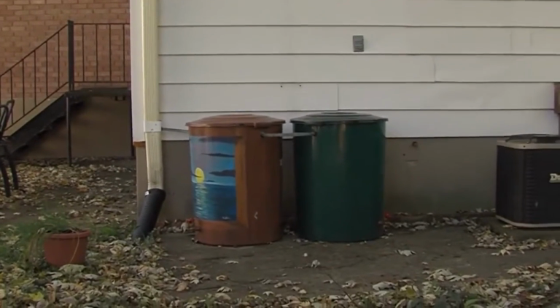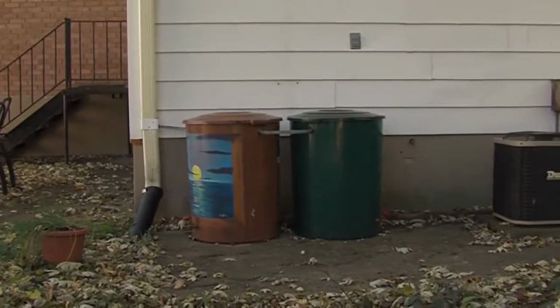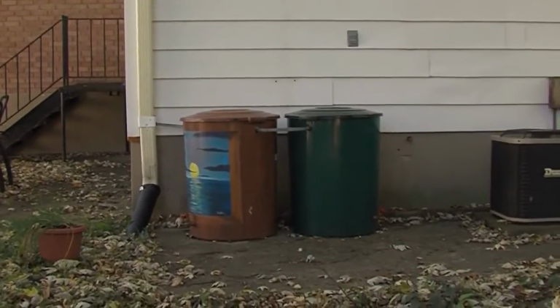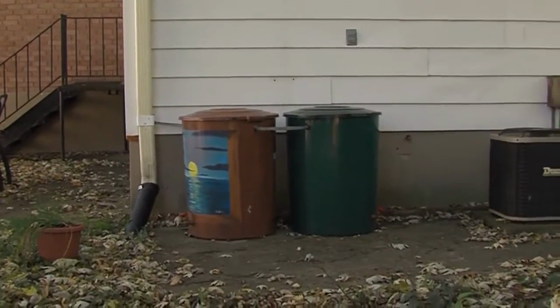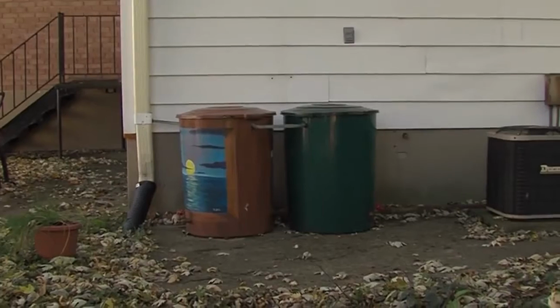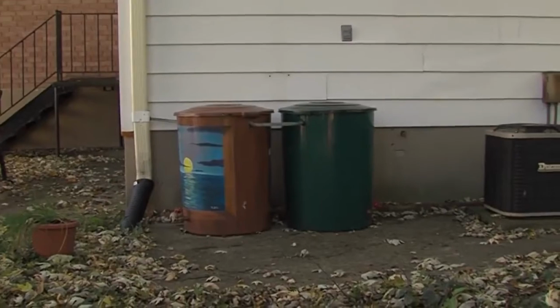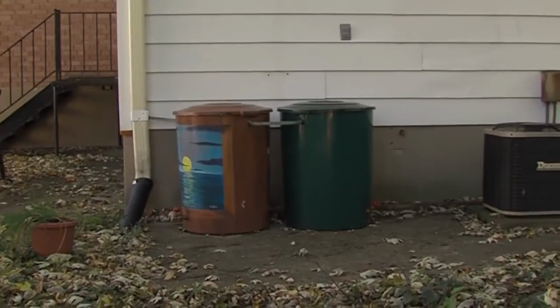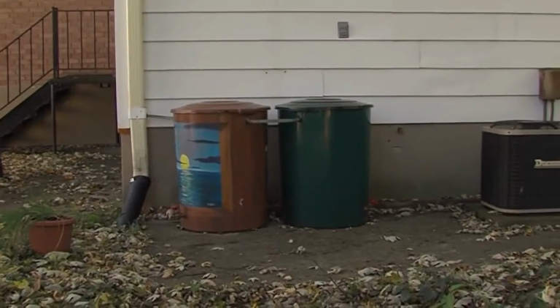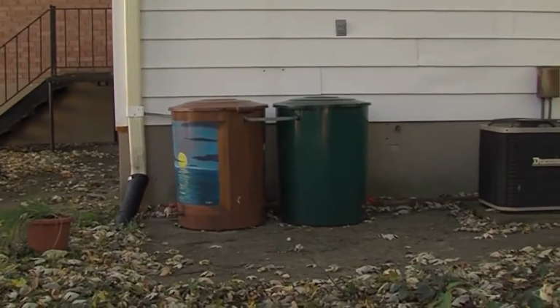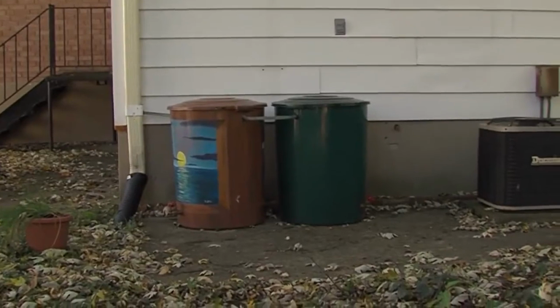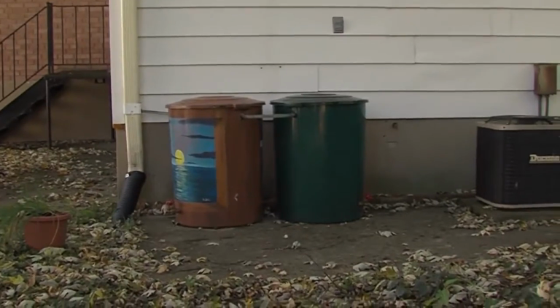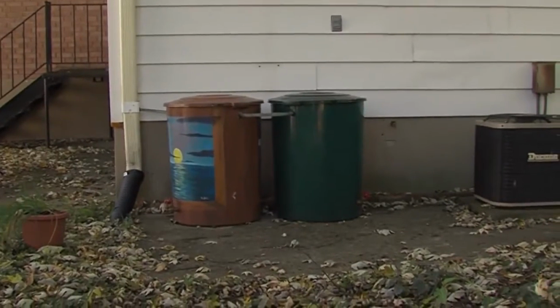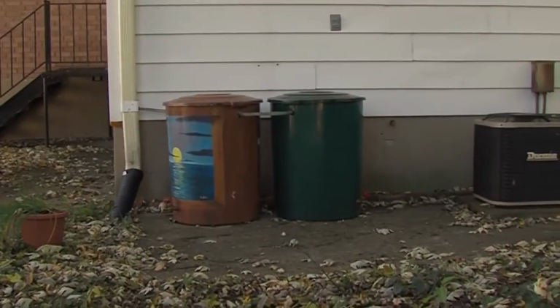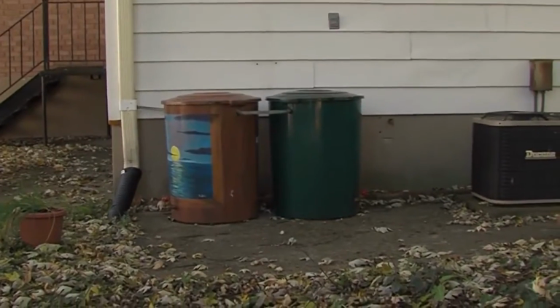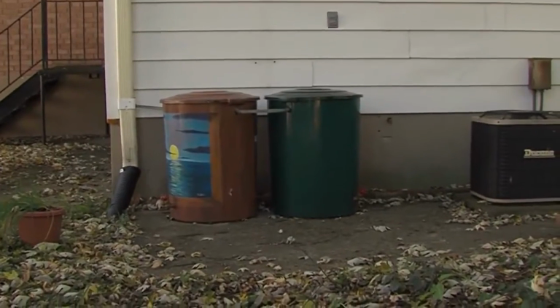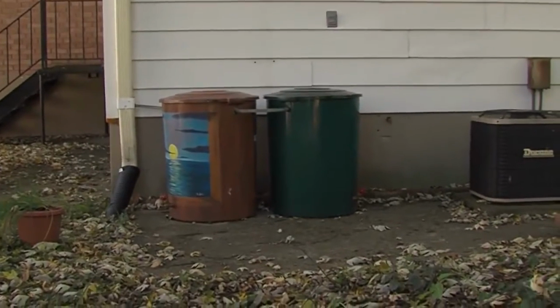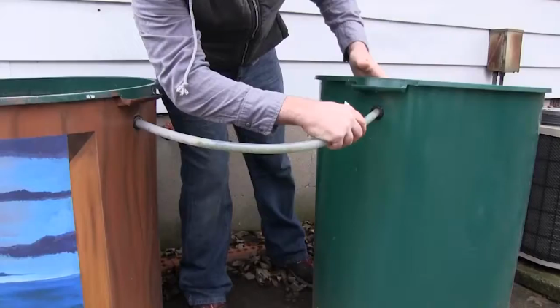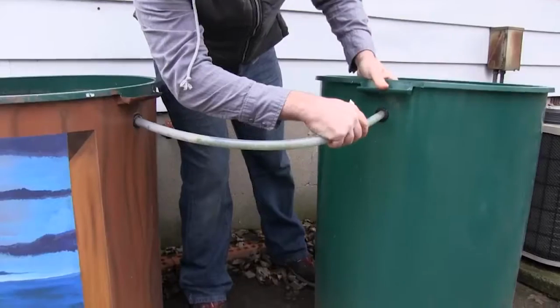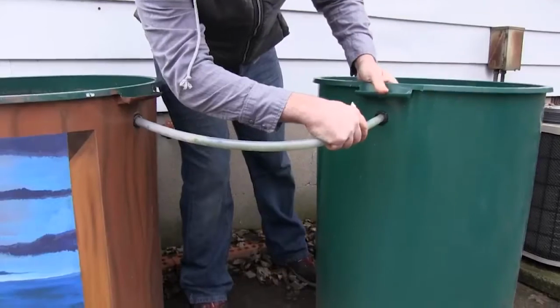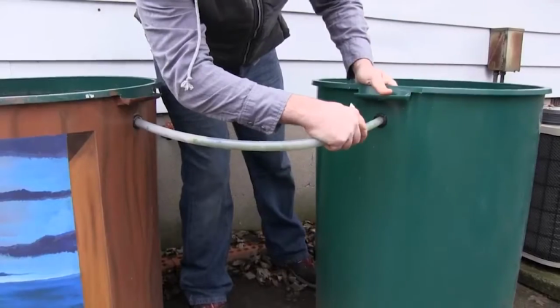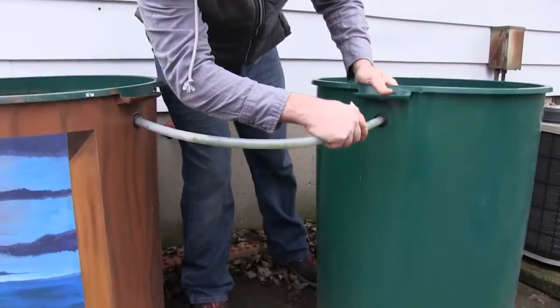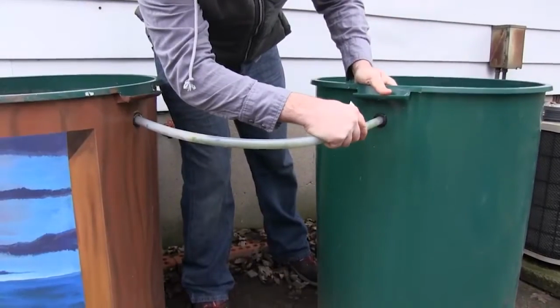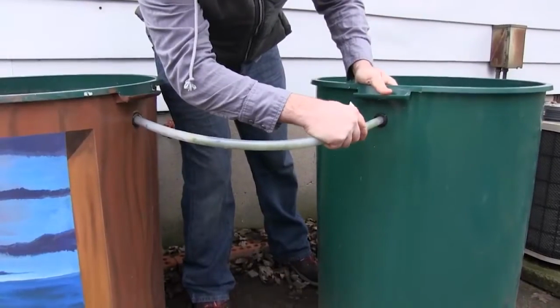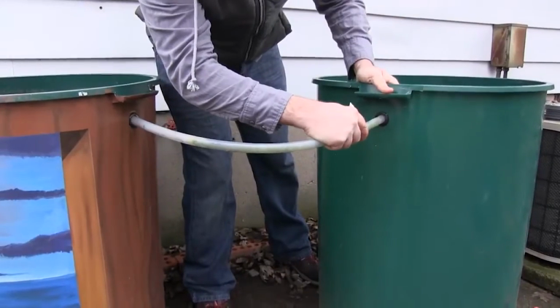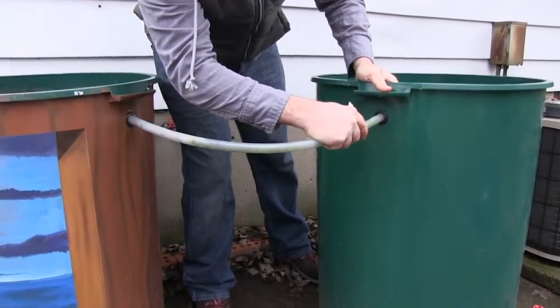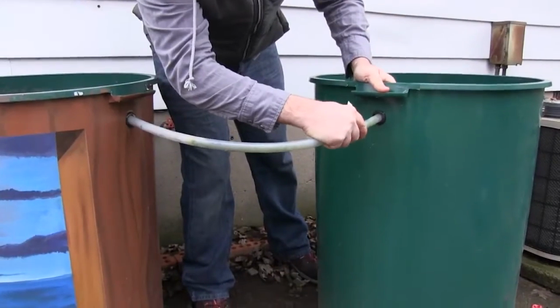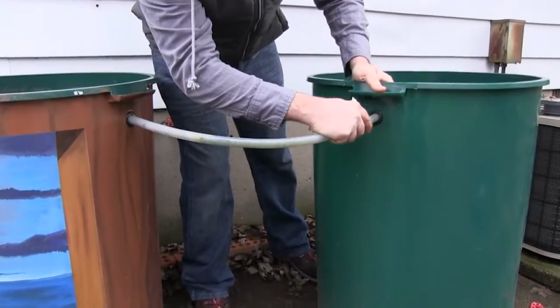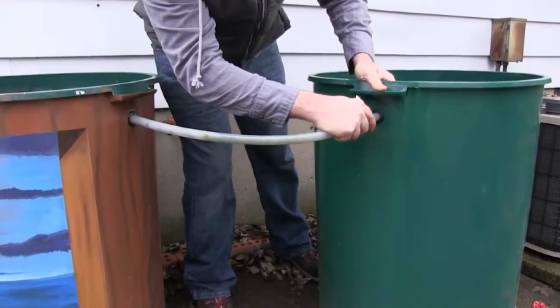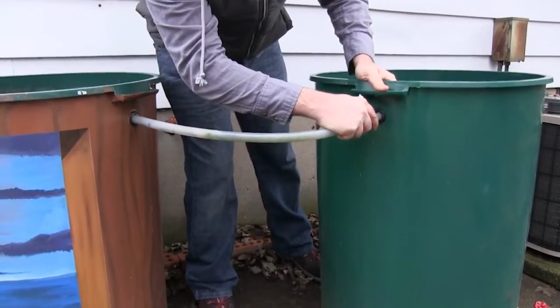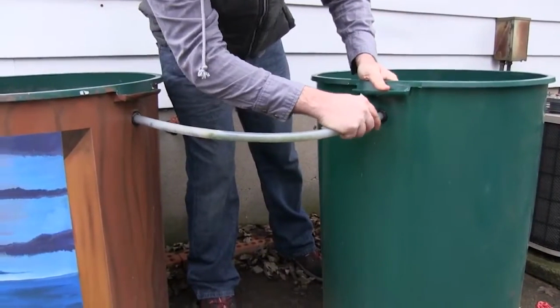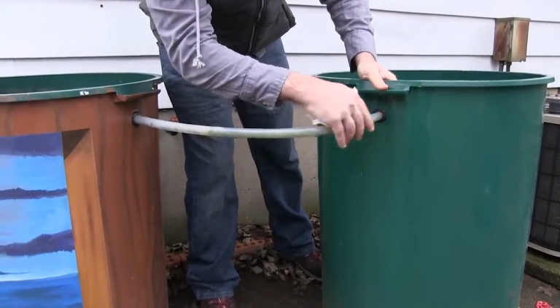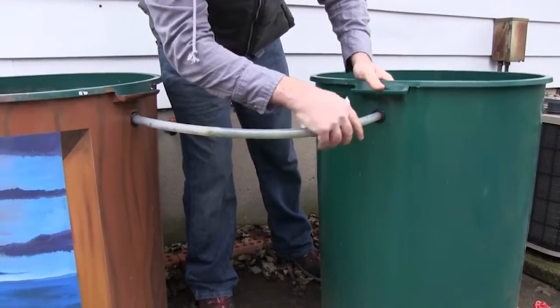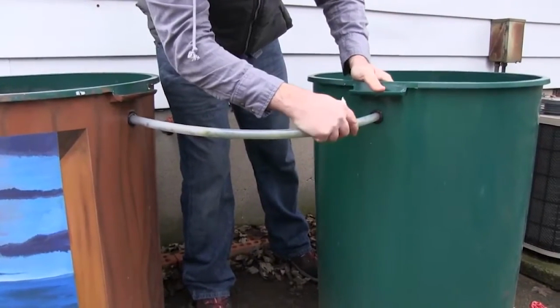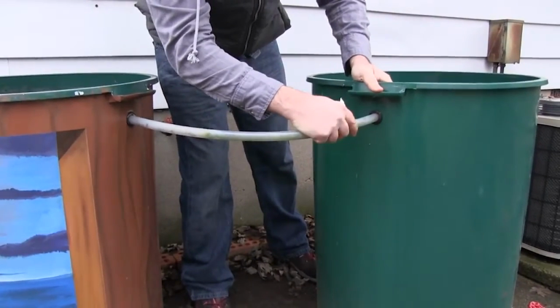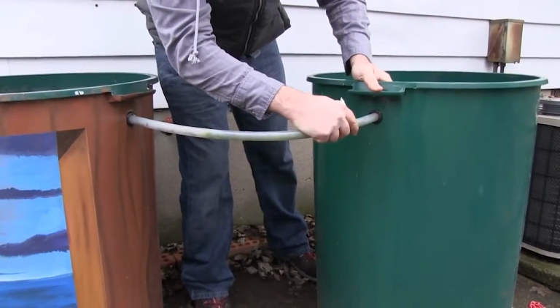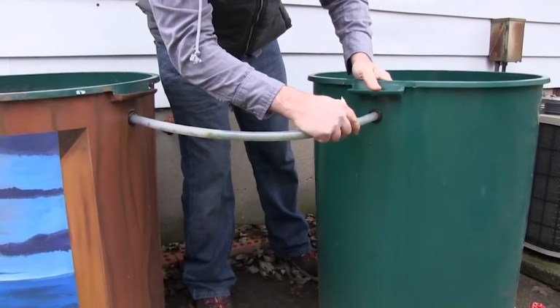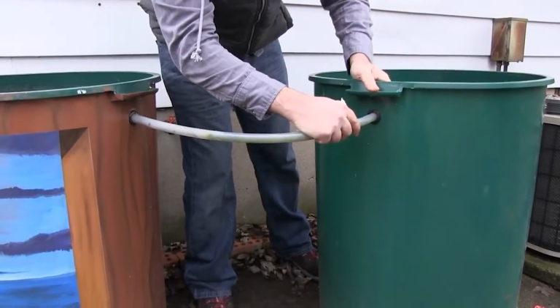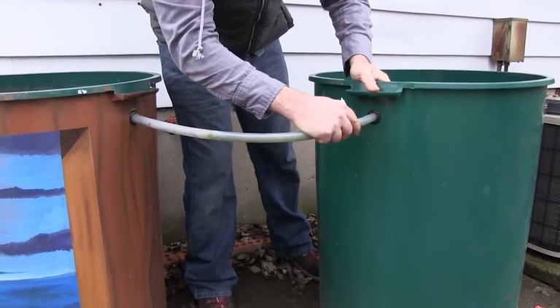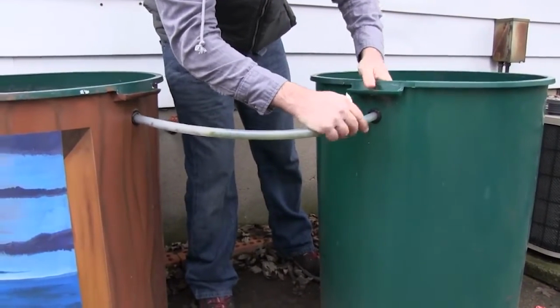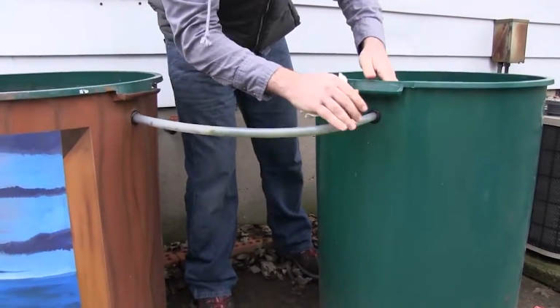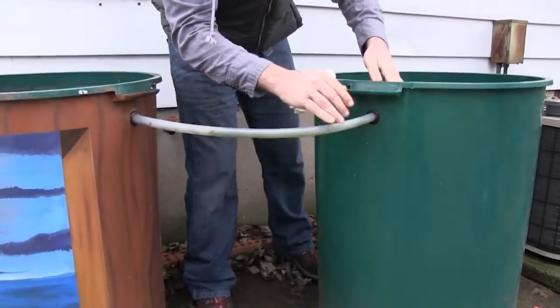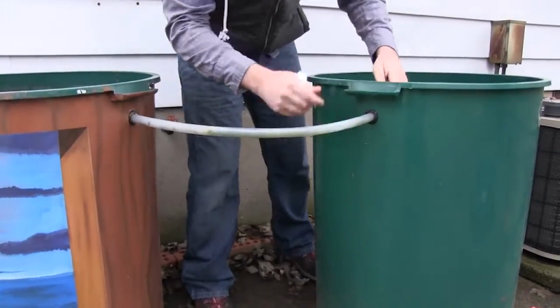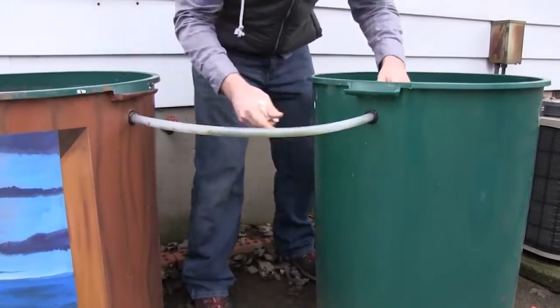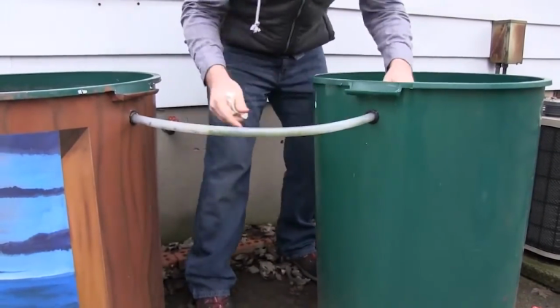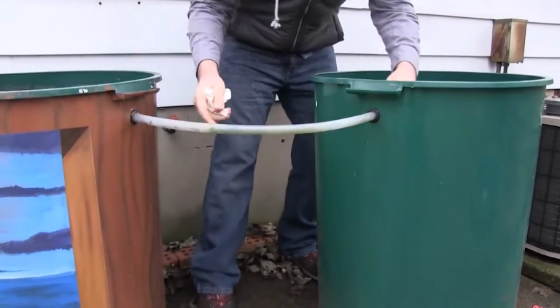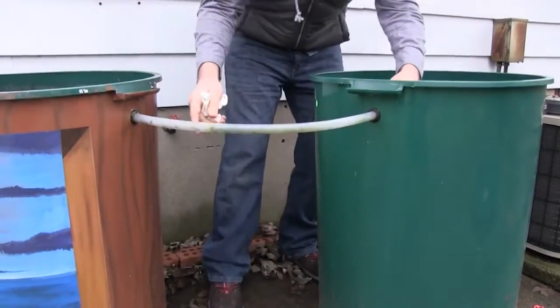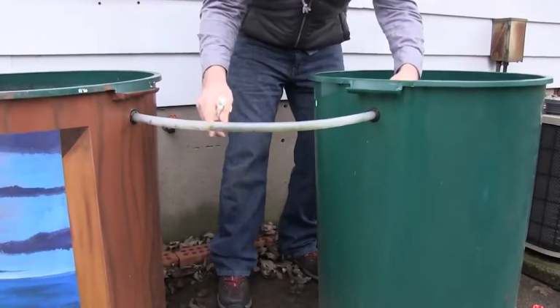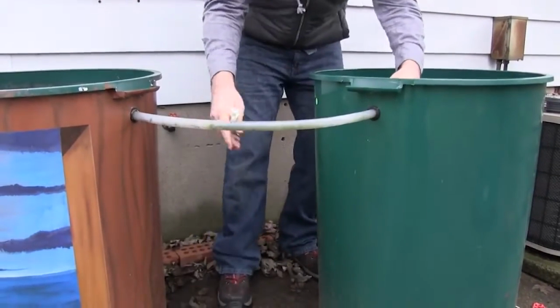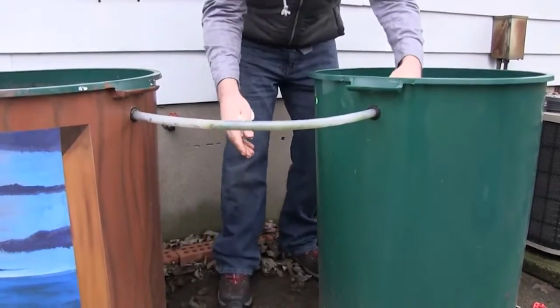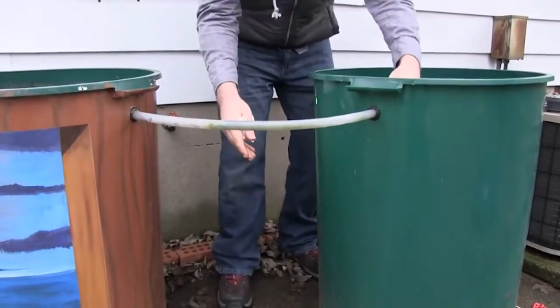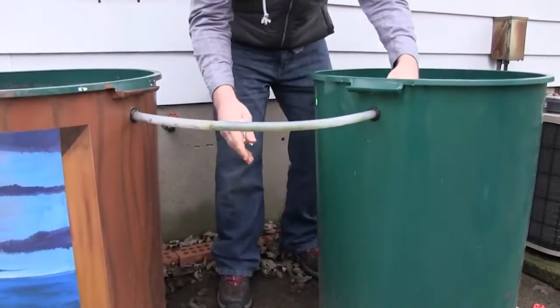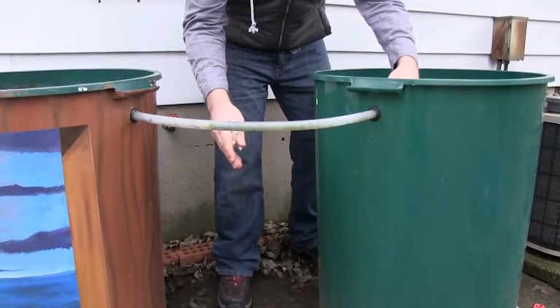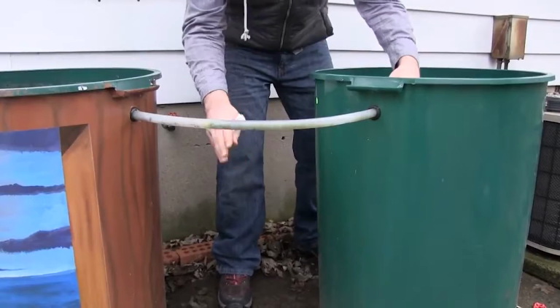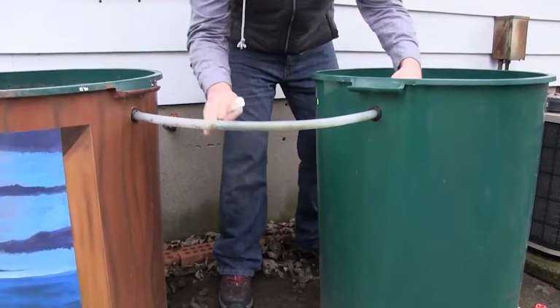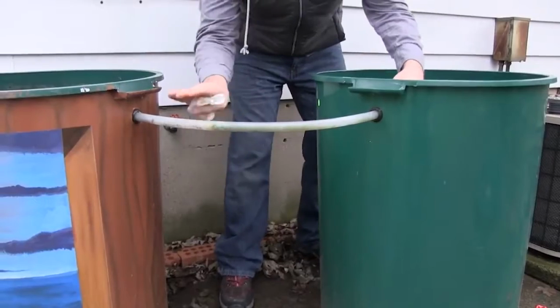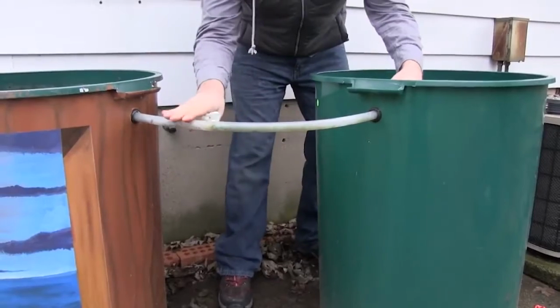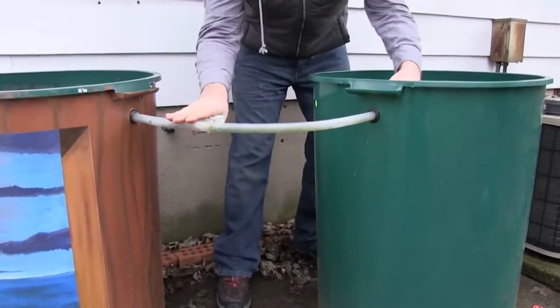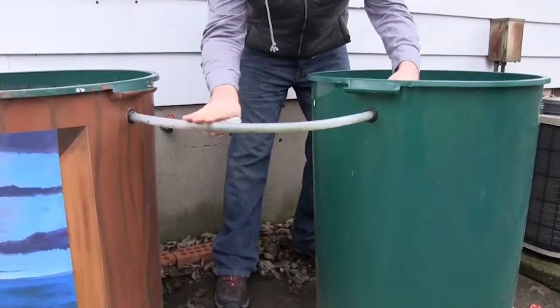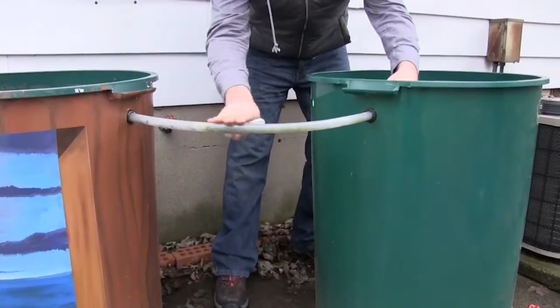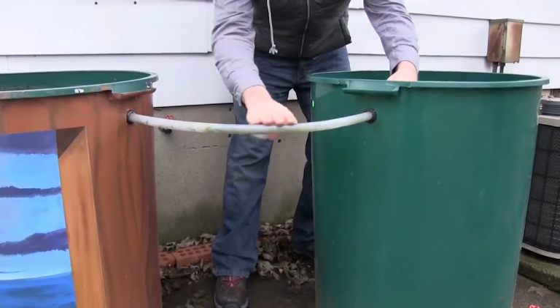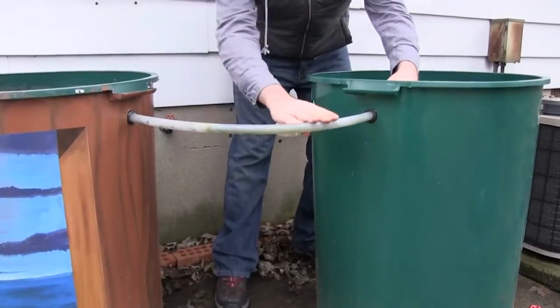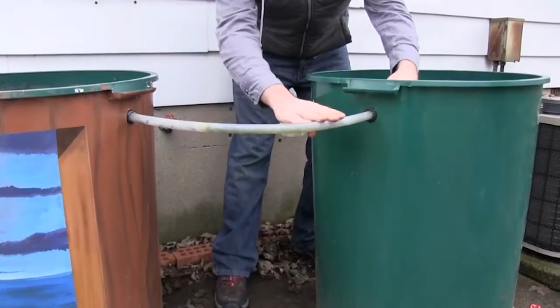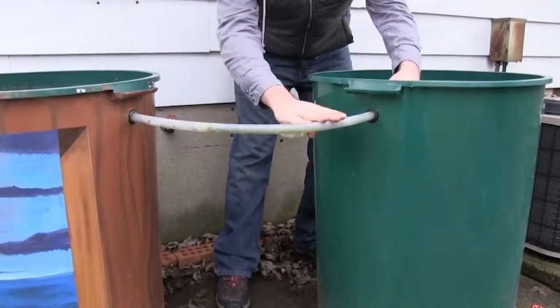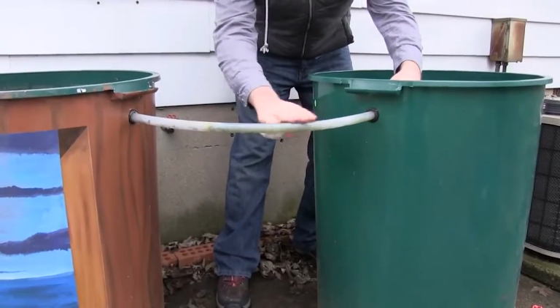To maximize your rain water collection, several rain barrels can be linked together by a simple hose connecting the two.